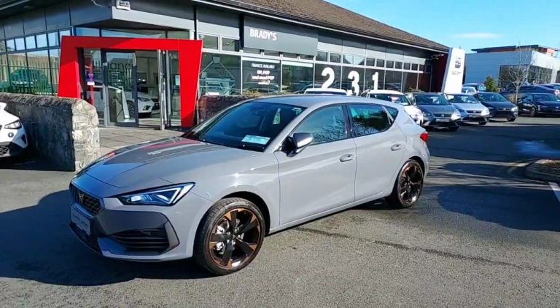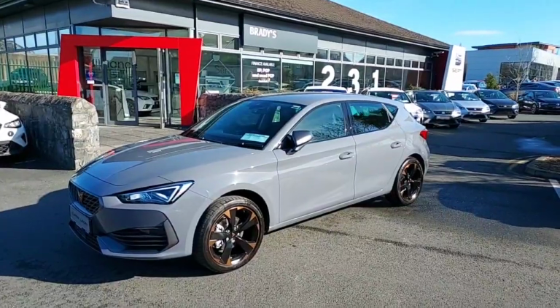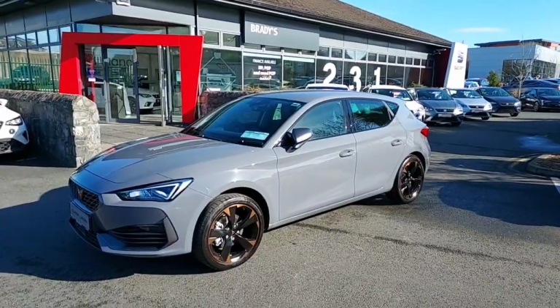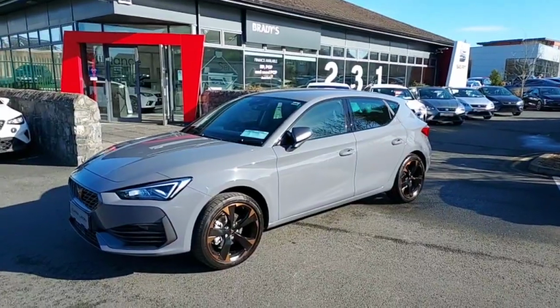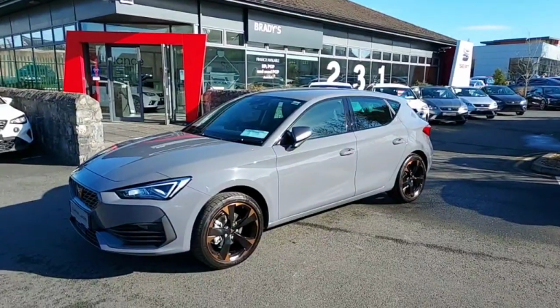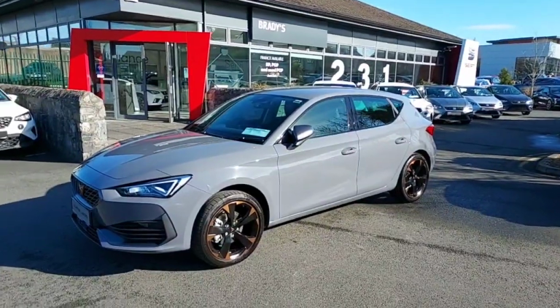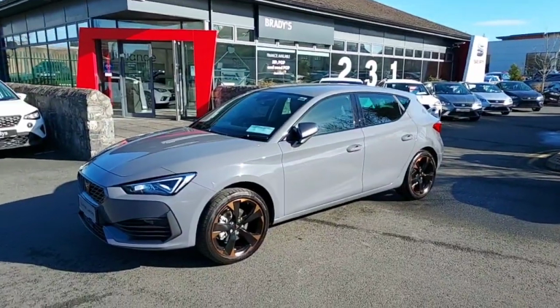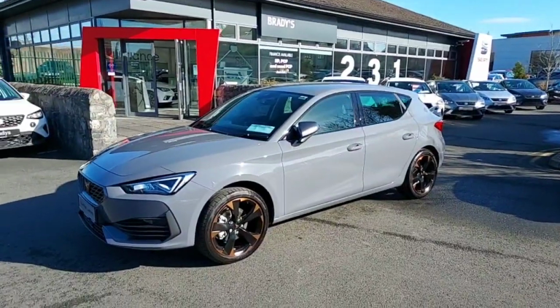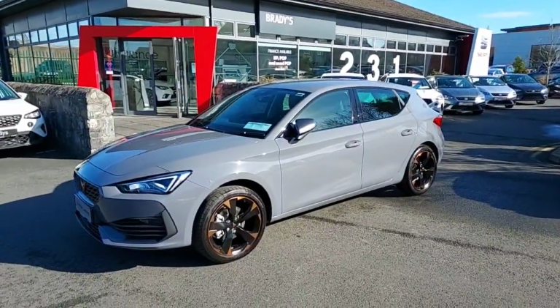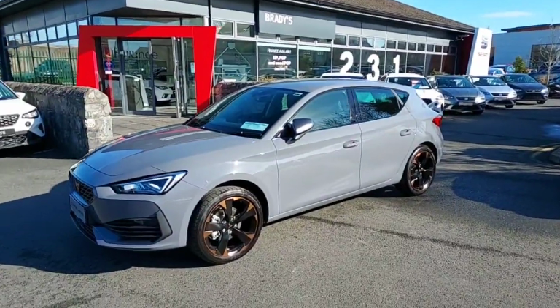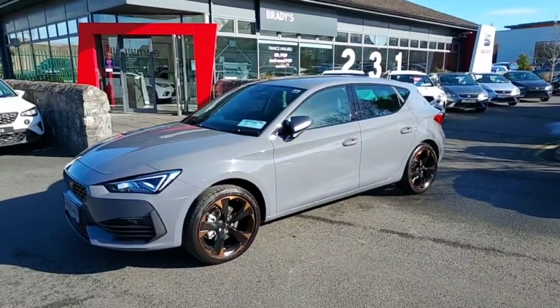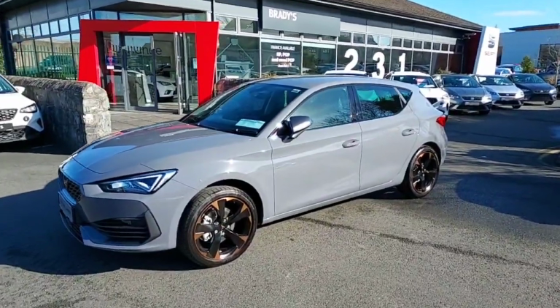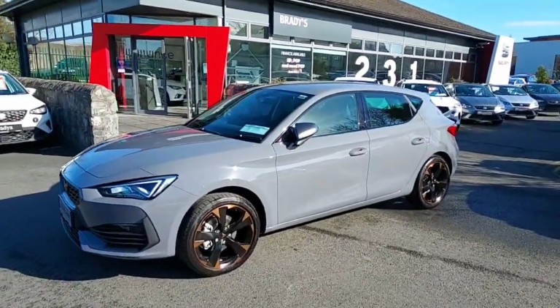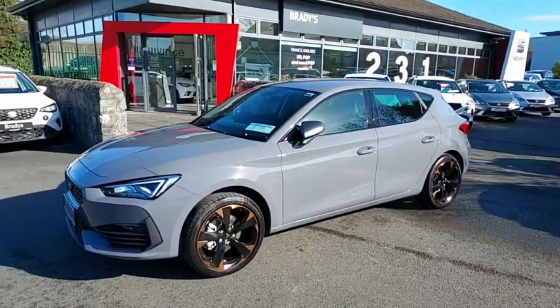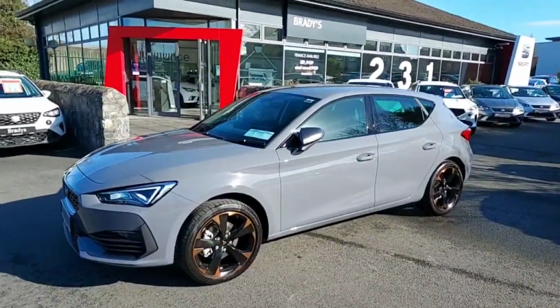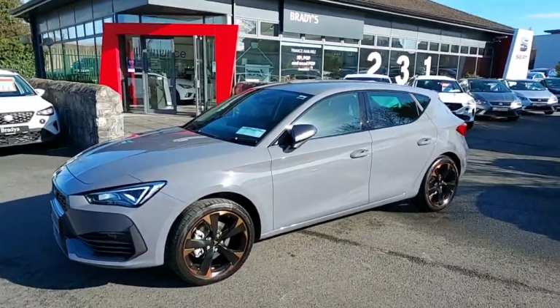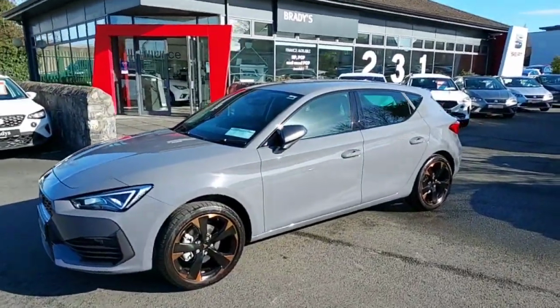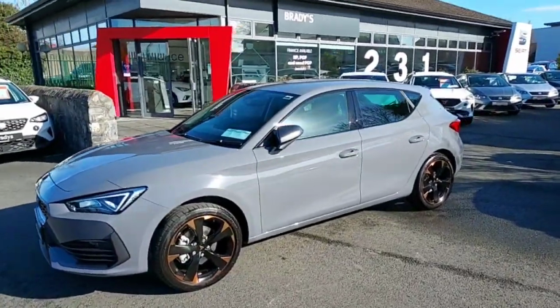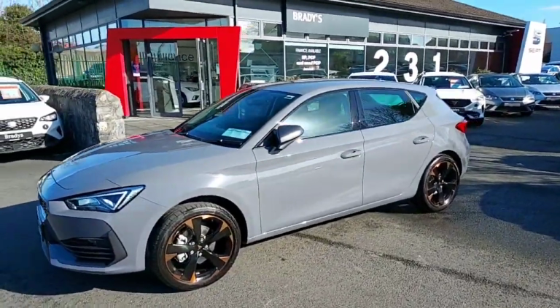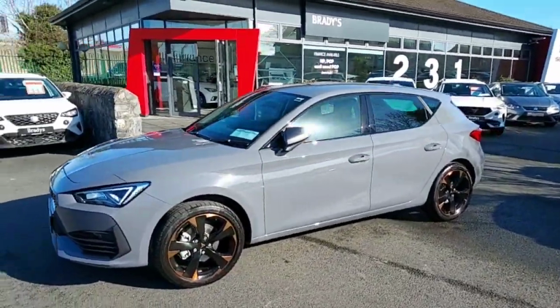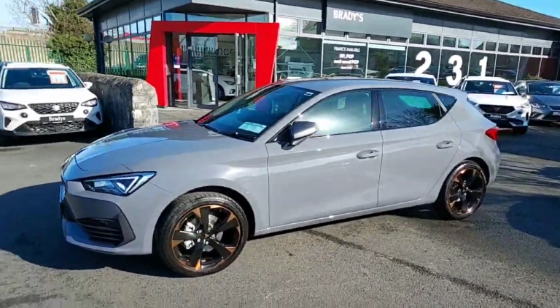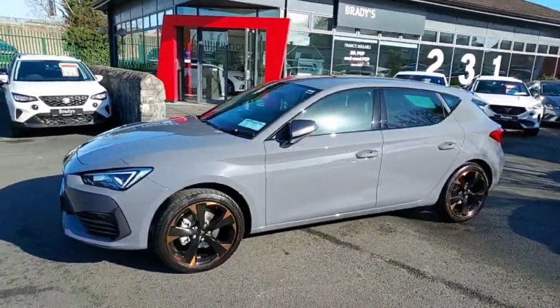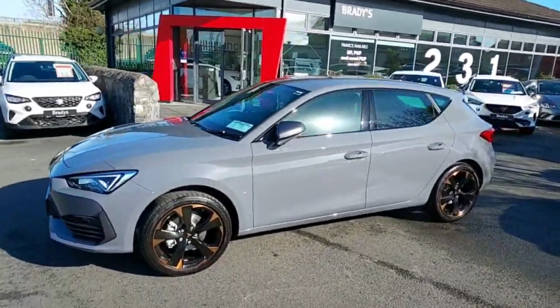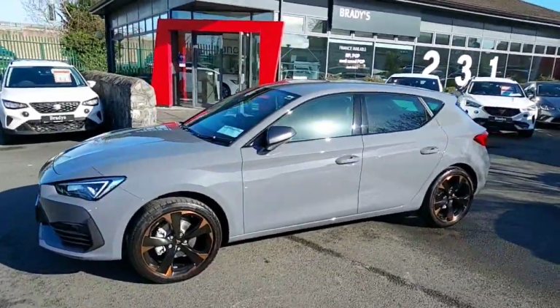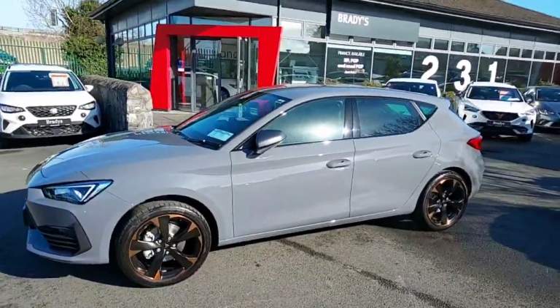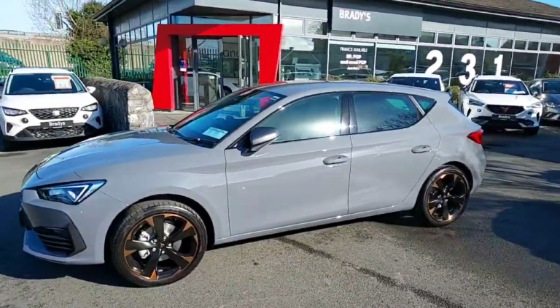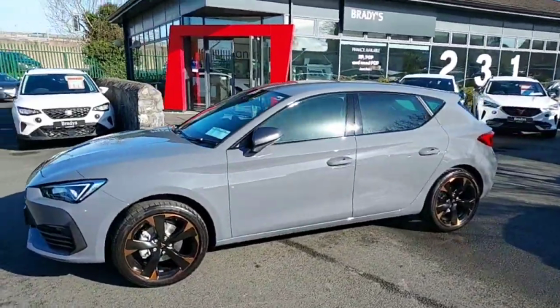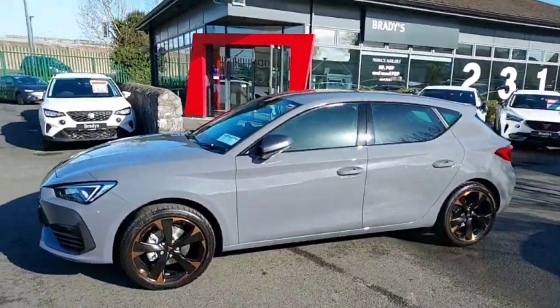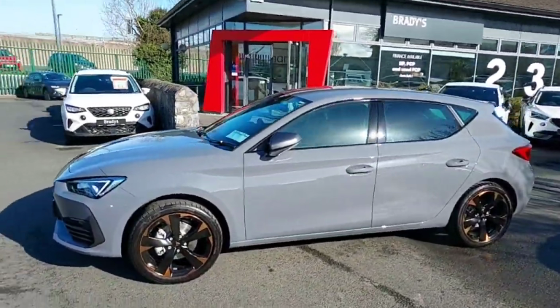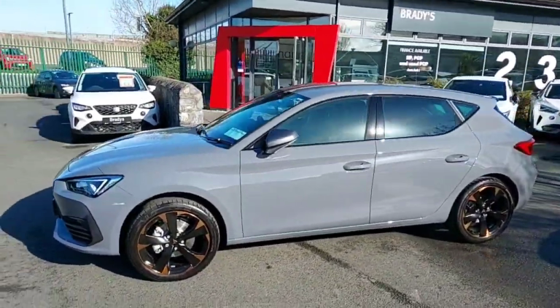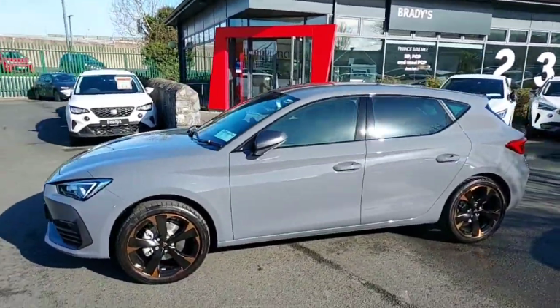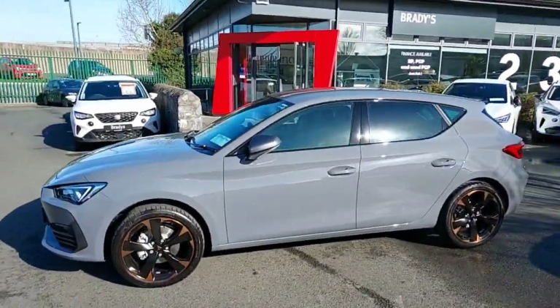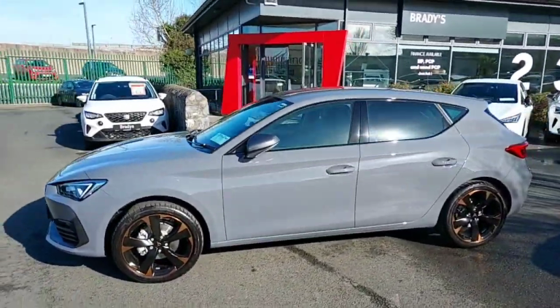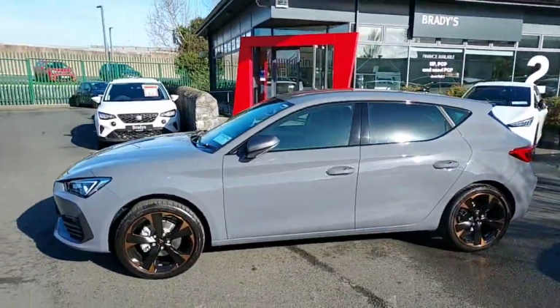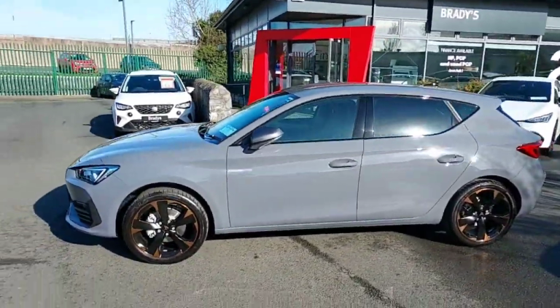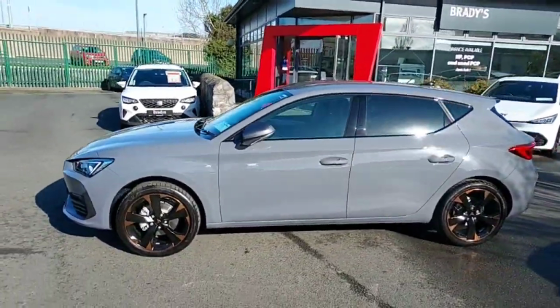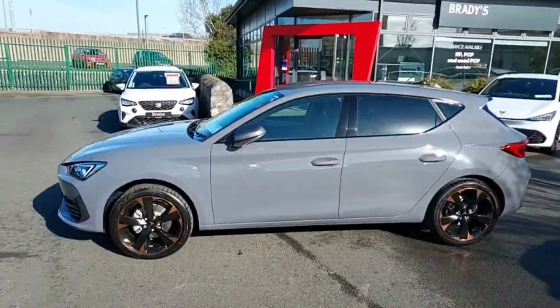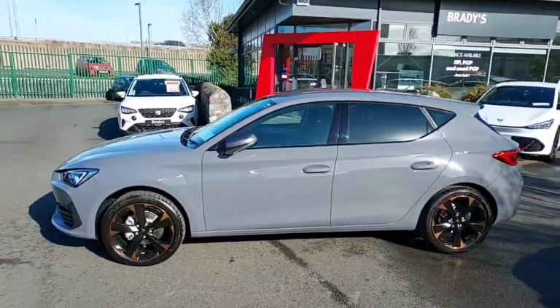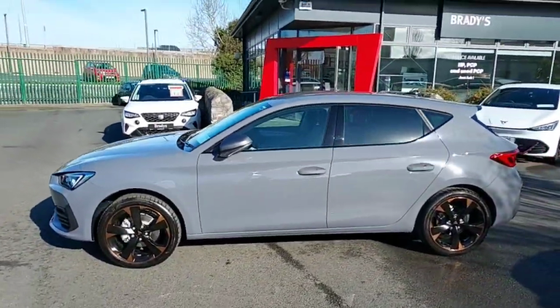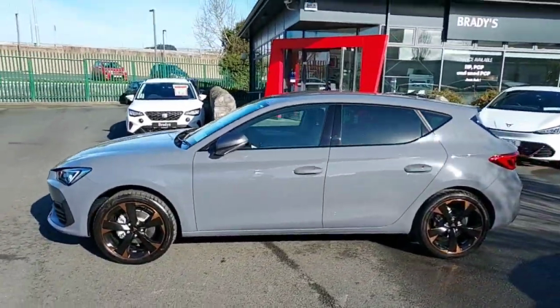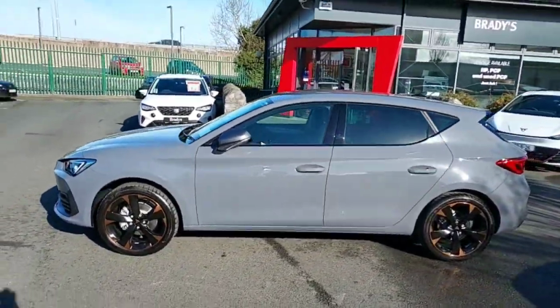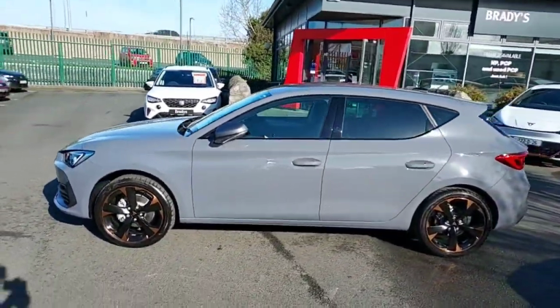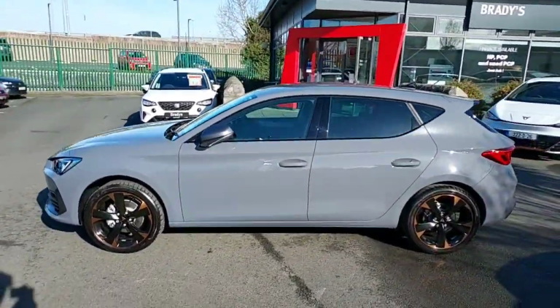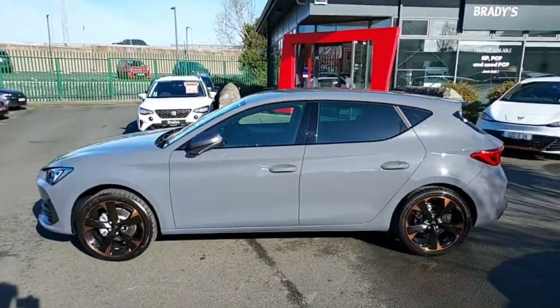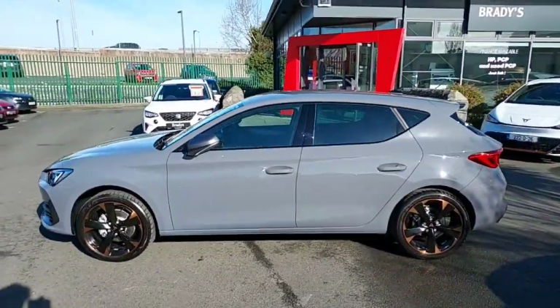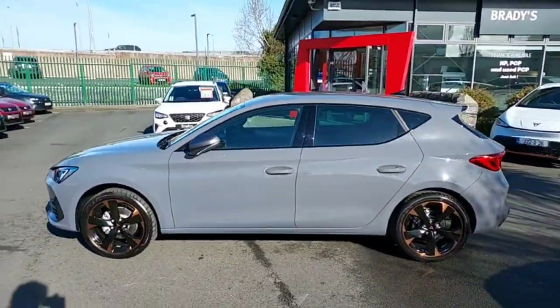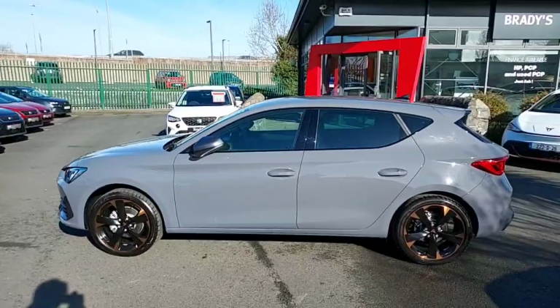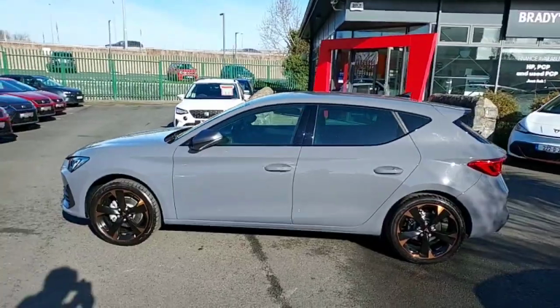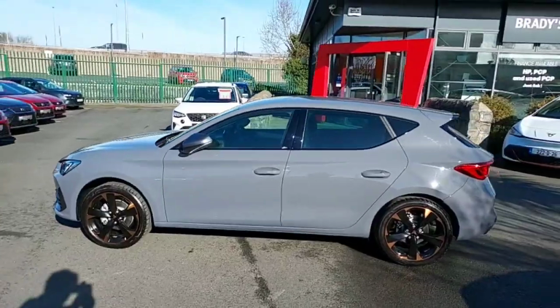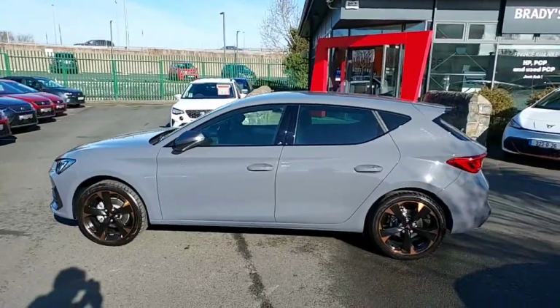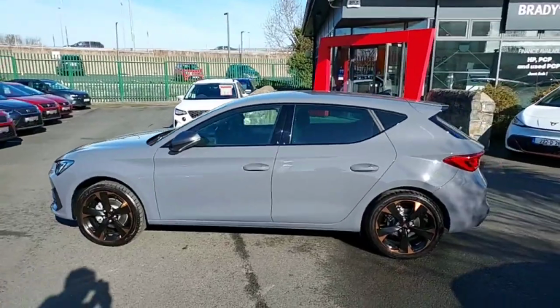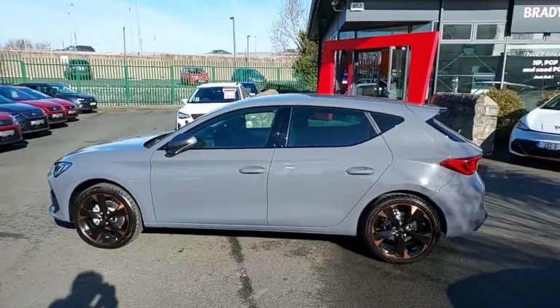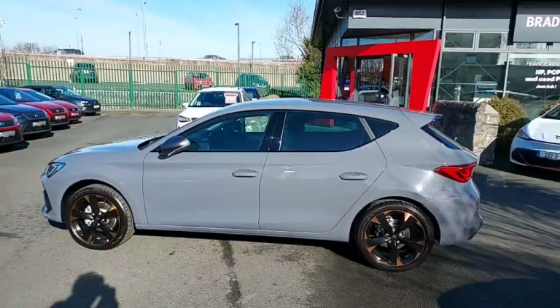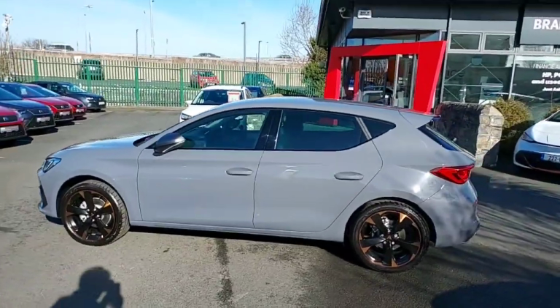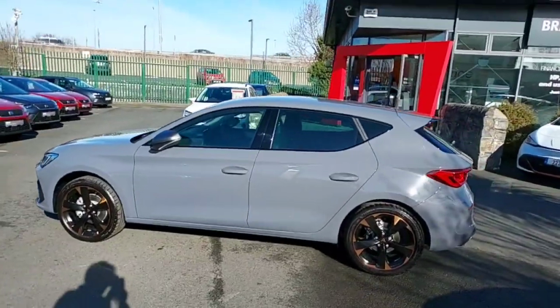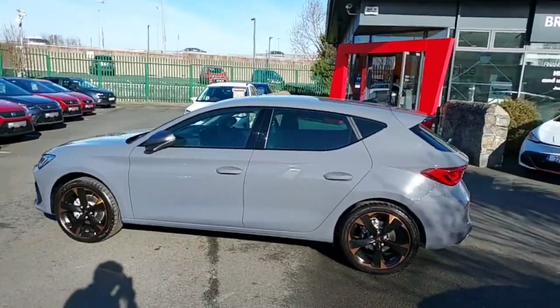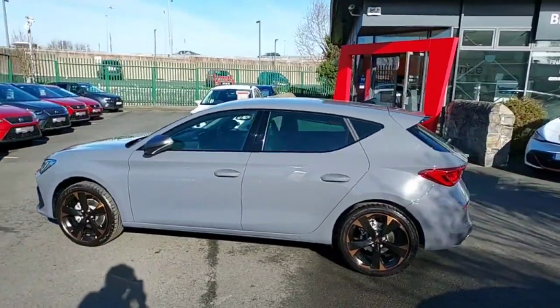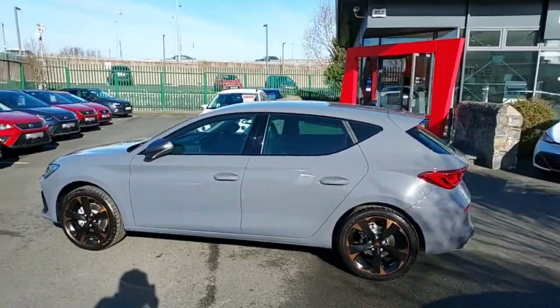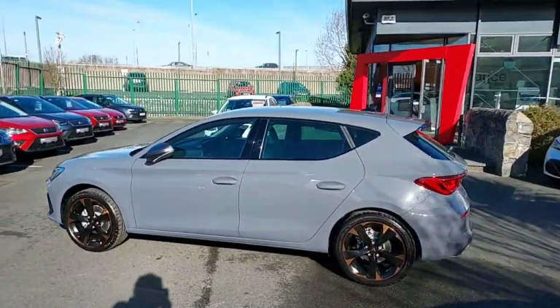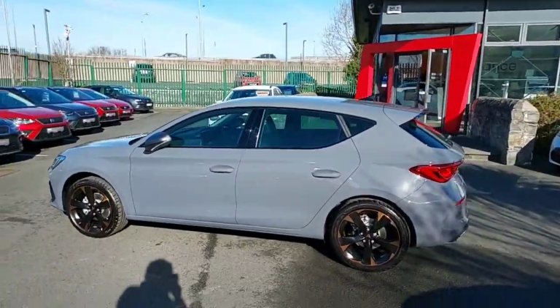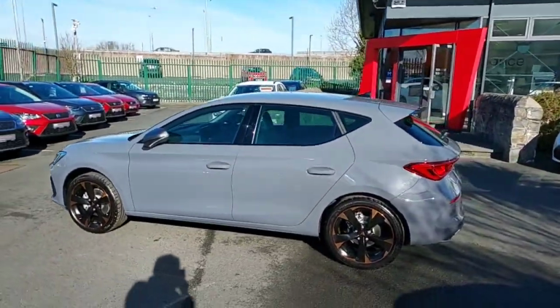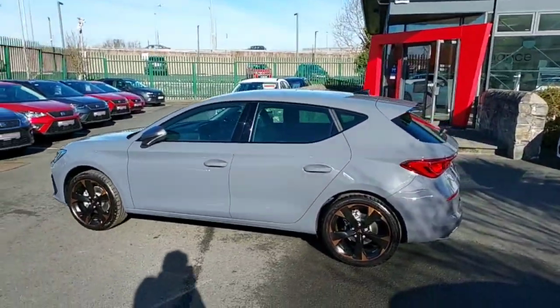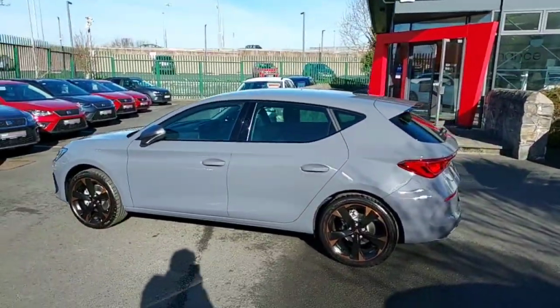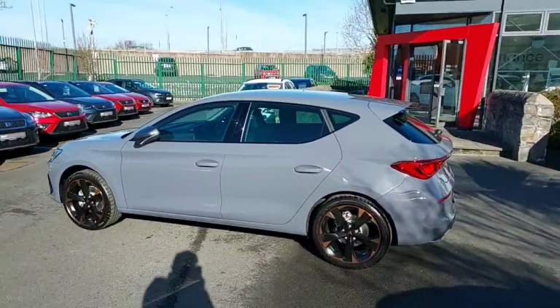Hey guys, Cian here from Brady's Cooper Castlenock, and today I'm going to be showing you our brand new 2023 Cooper Leon.